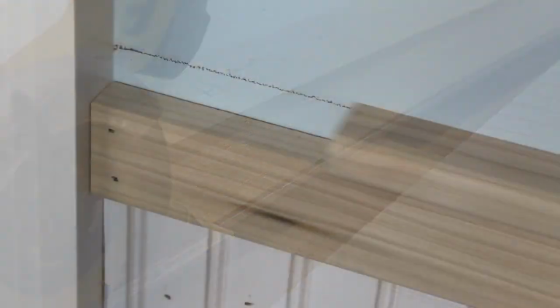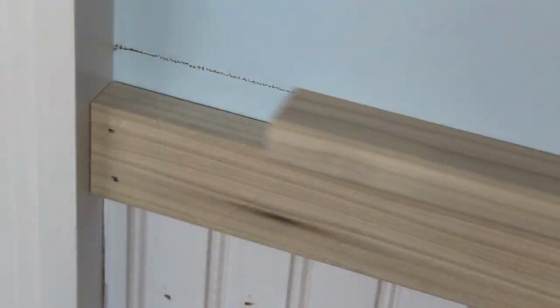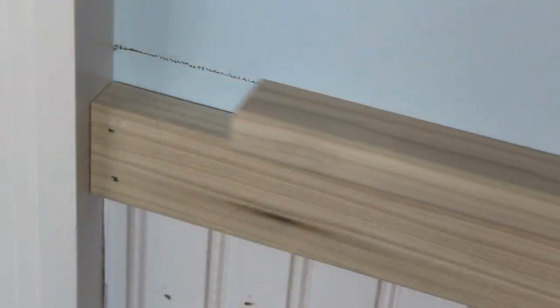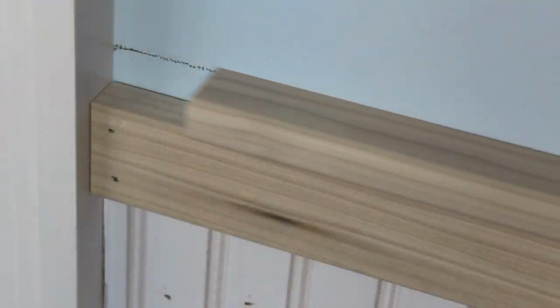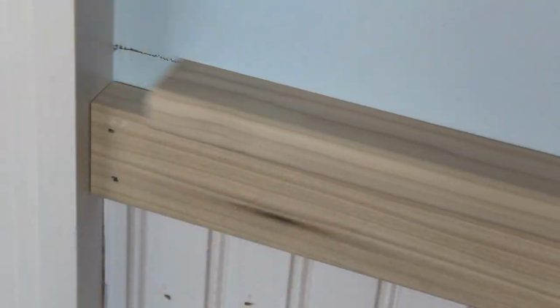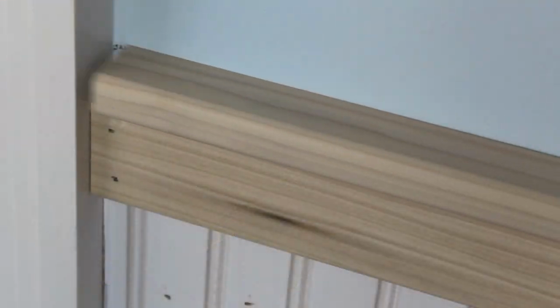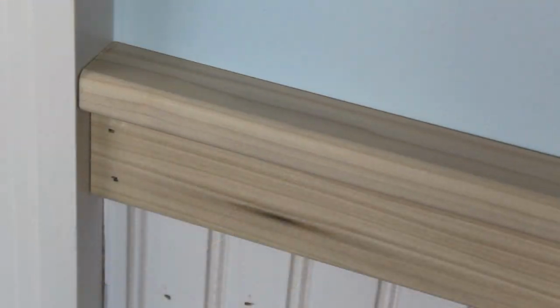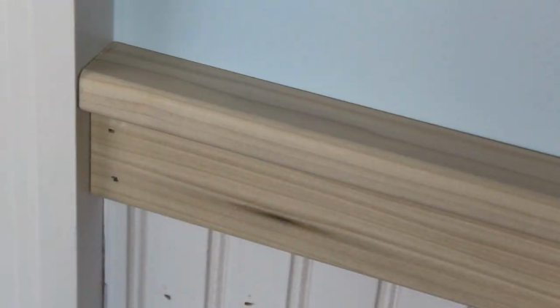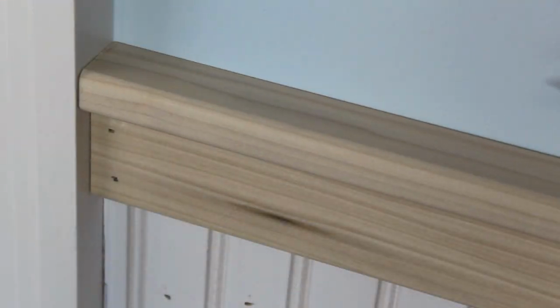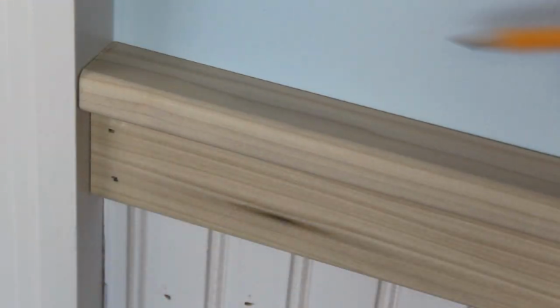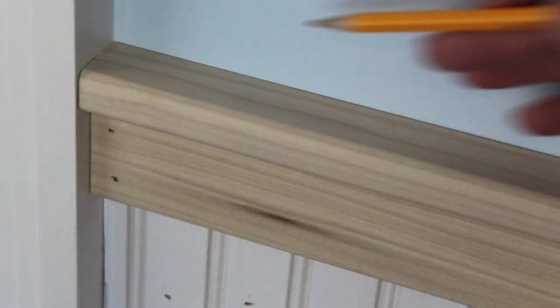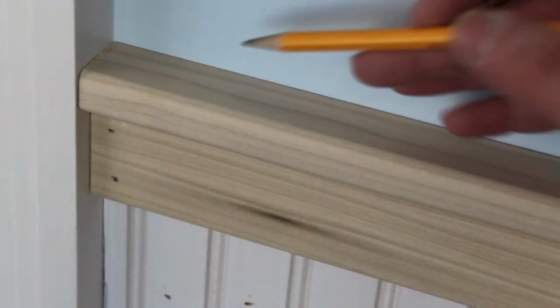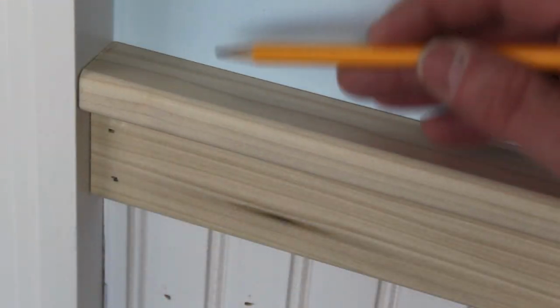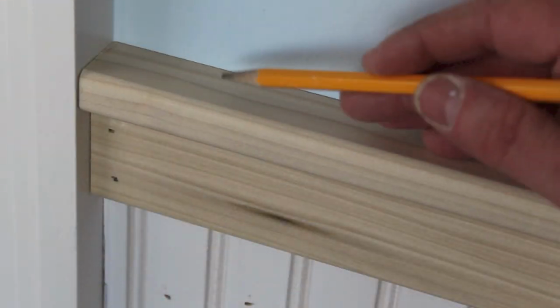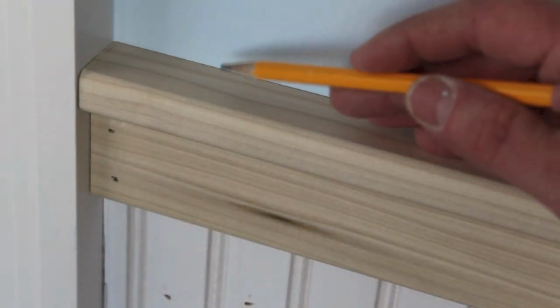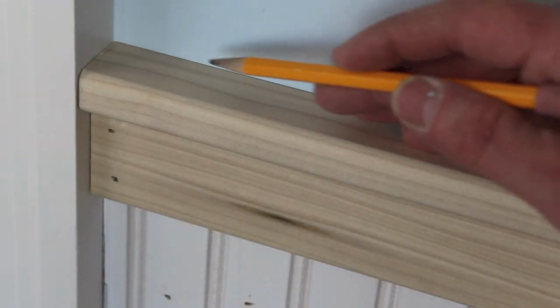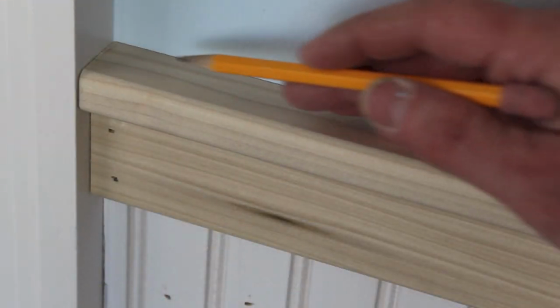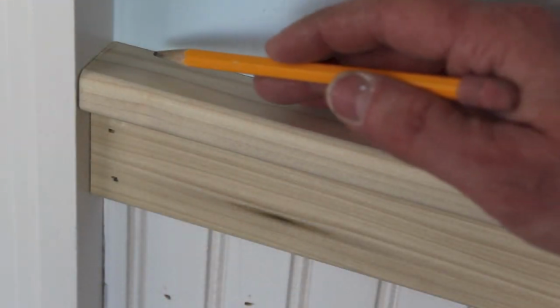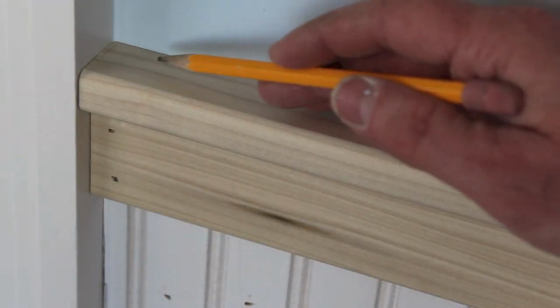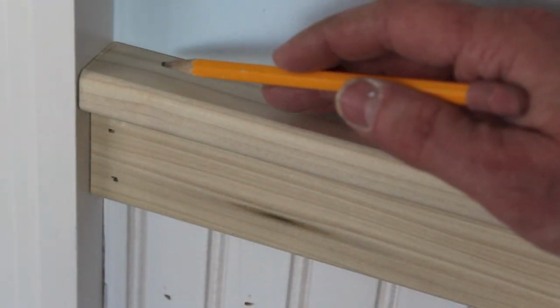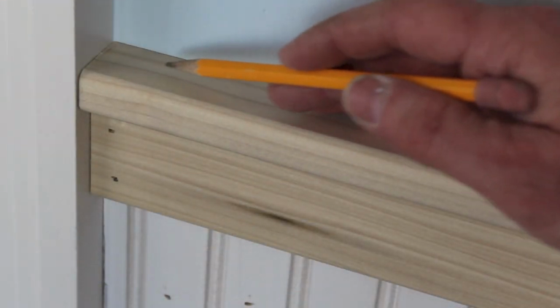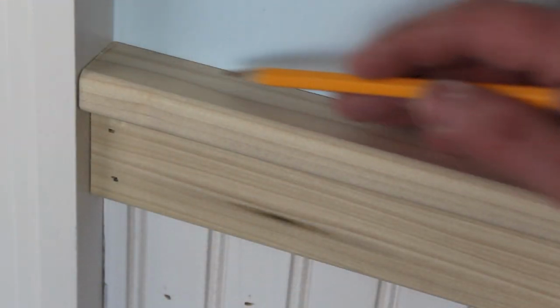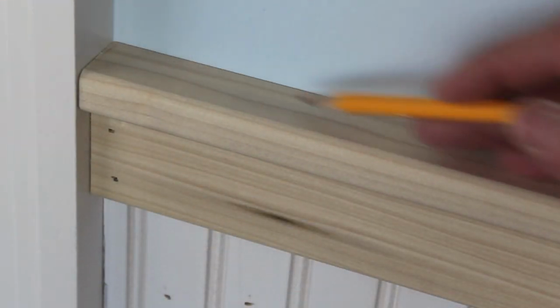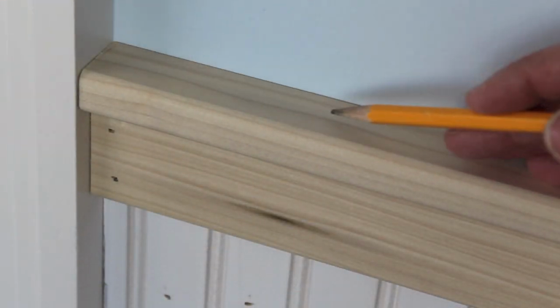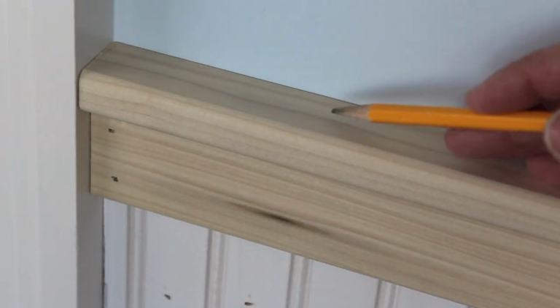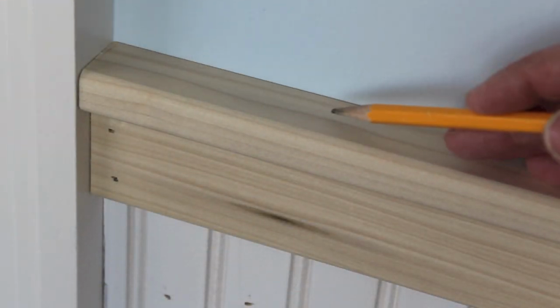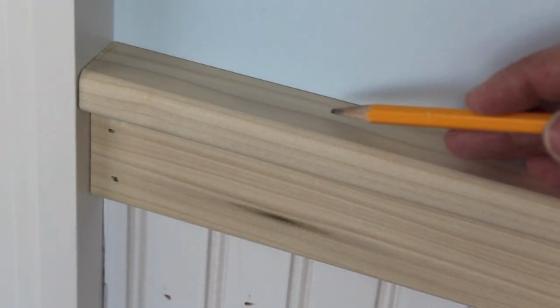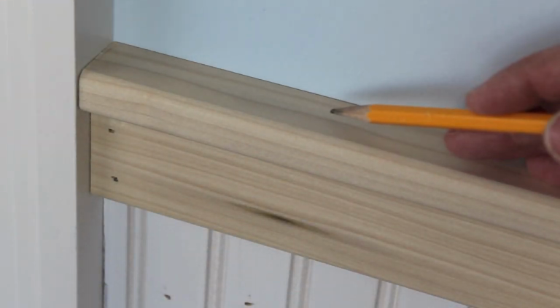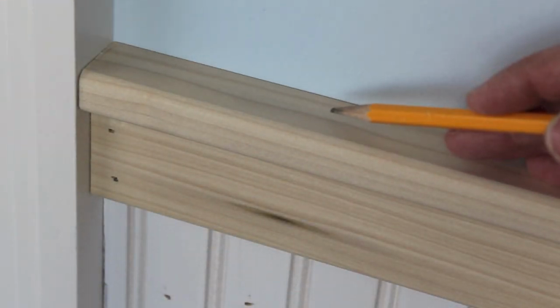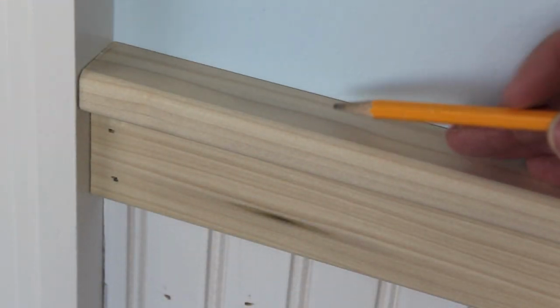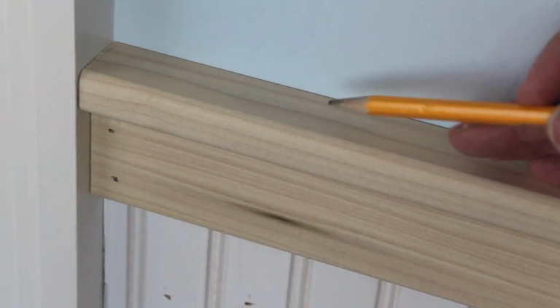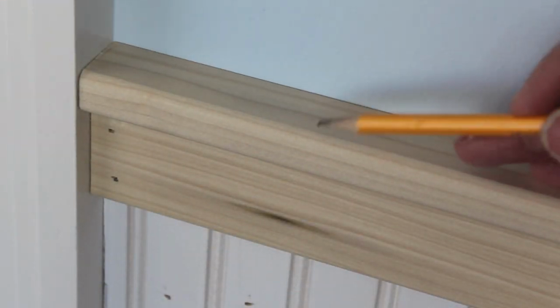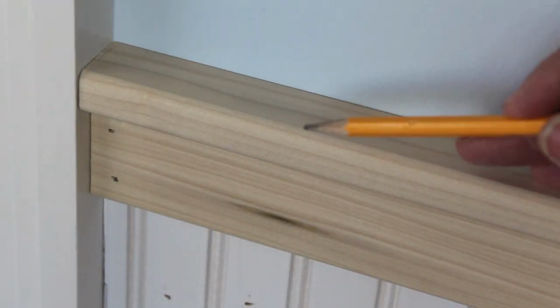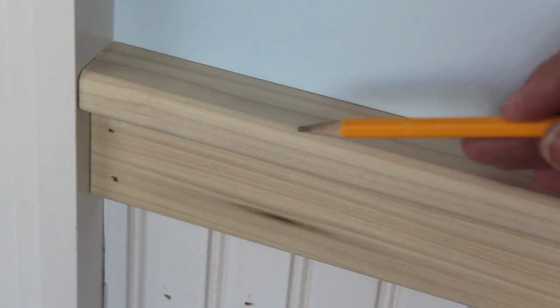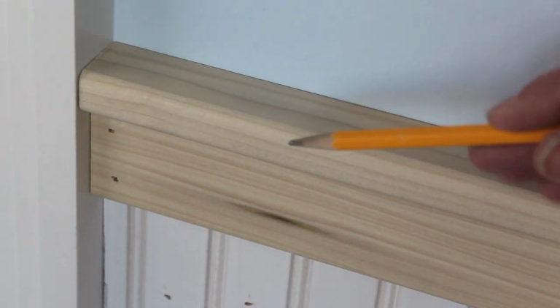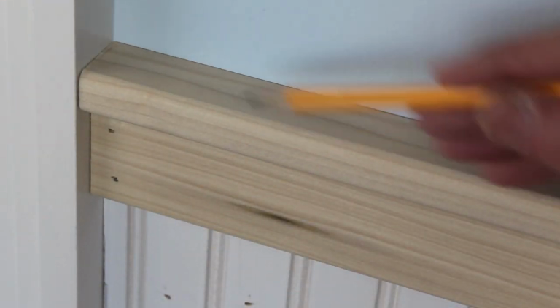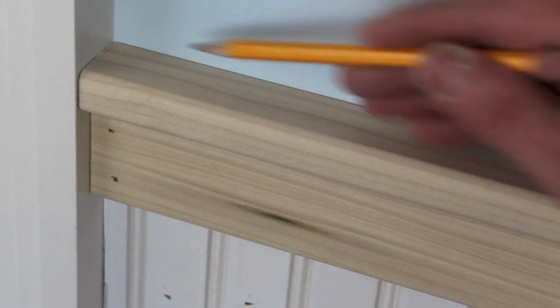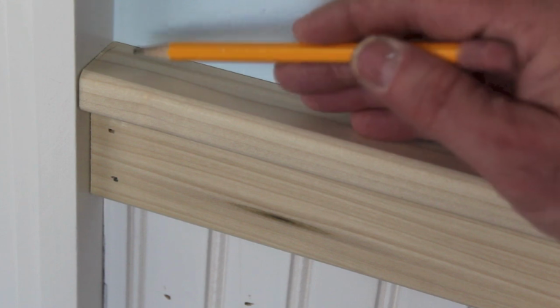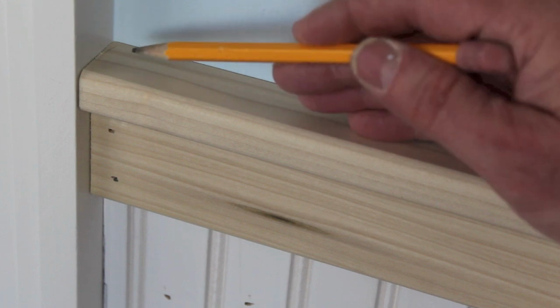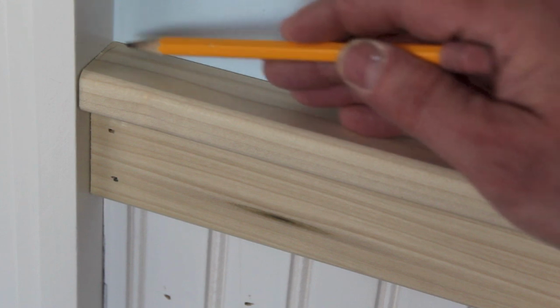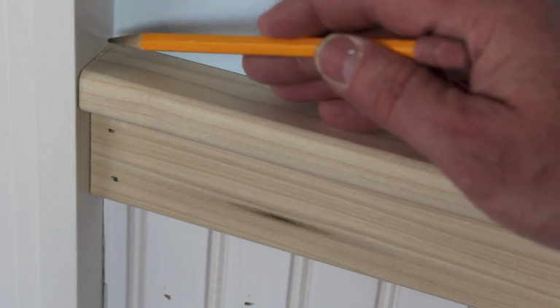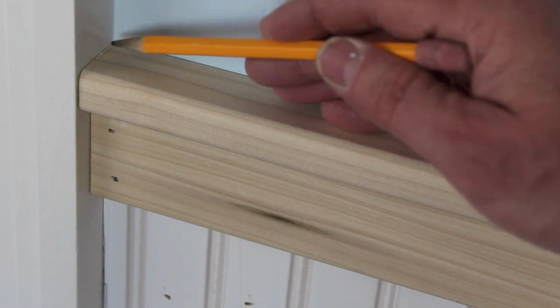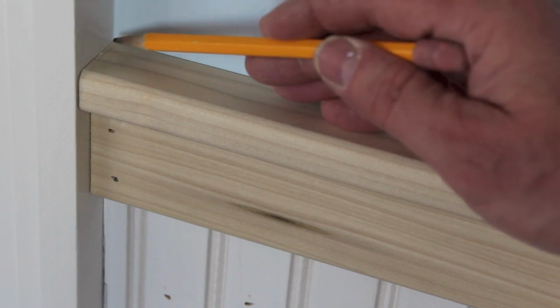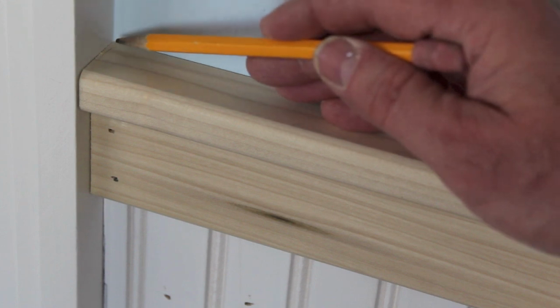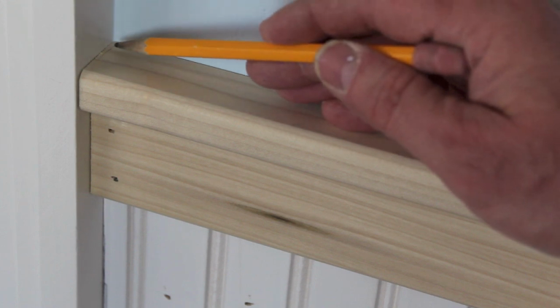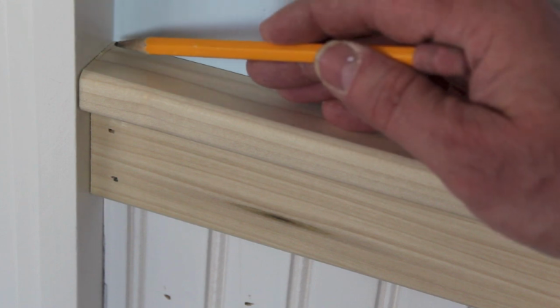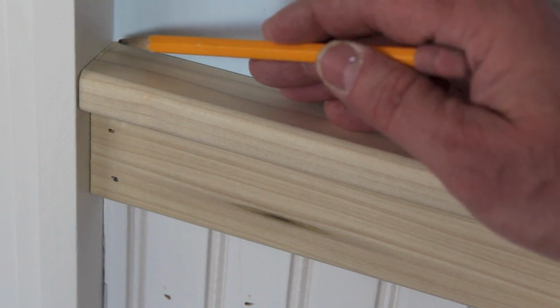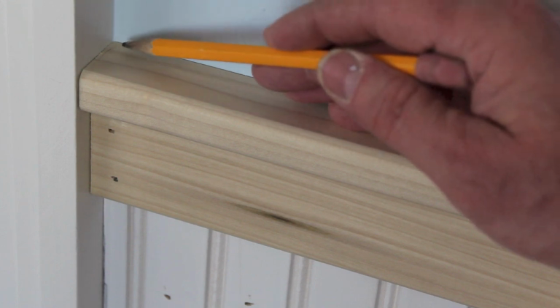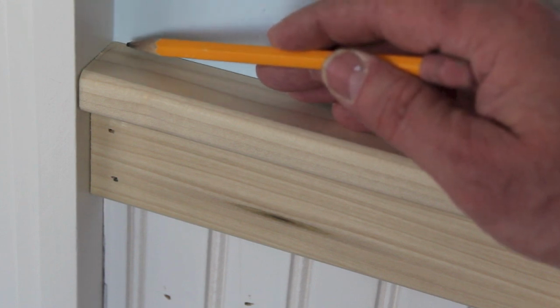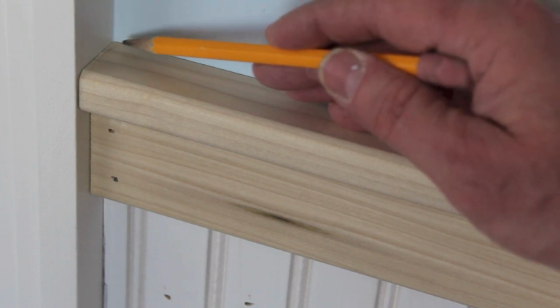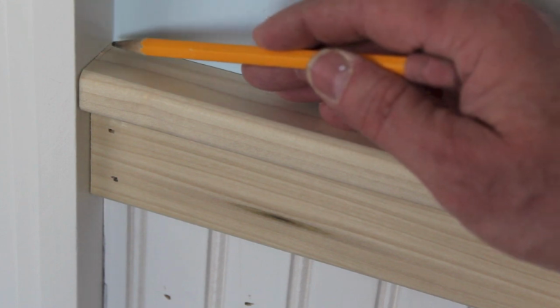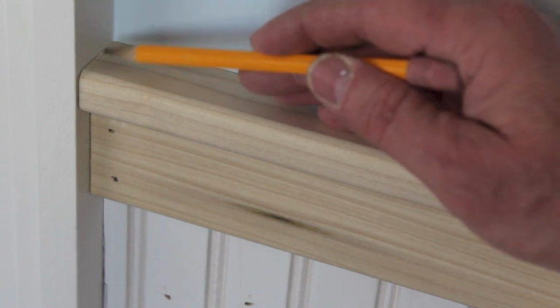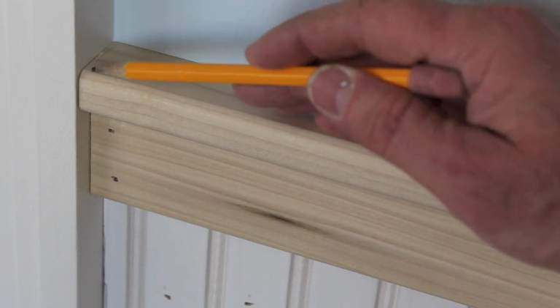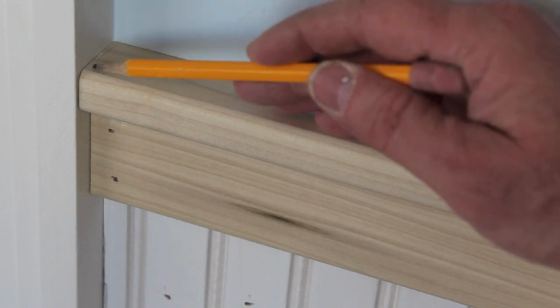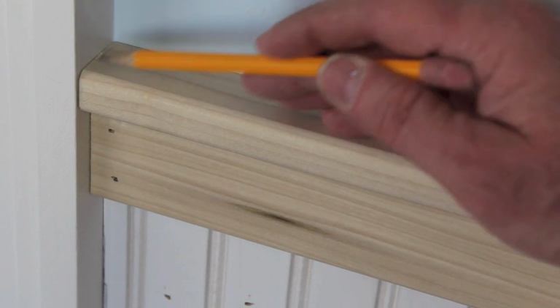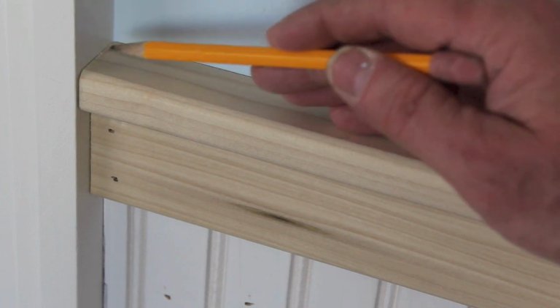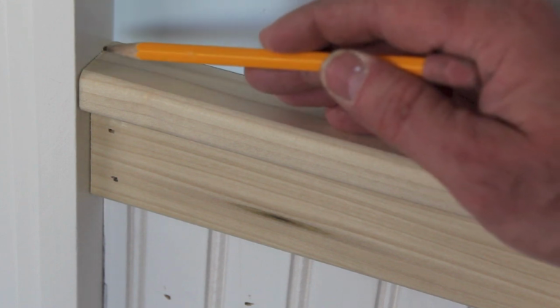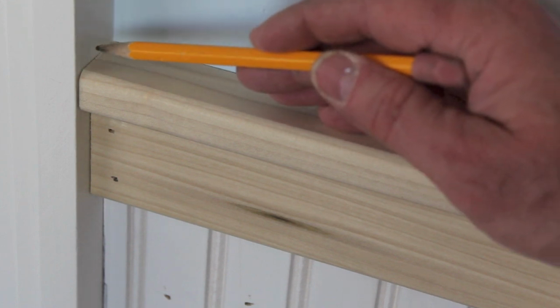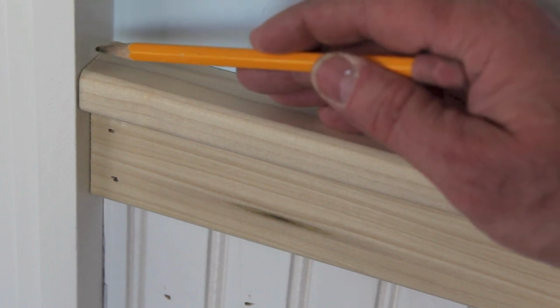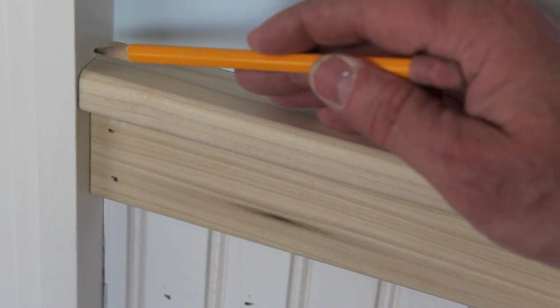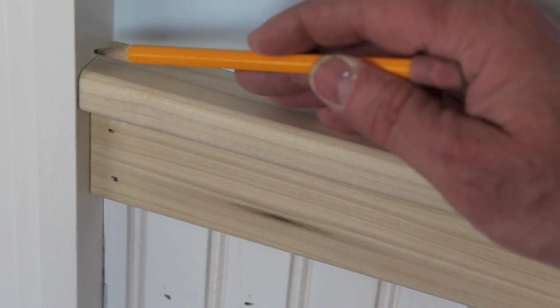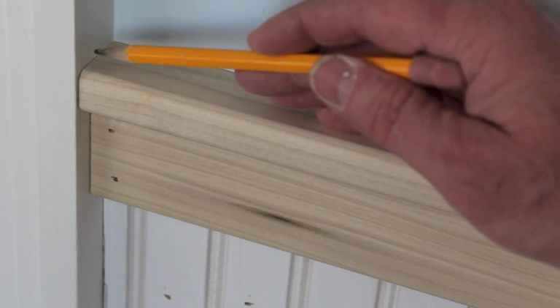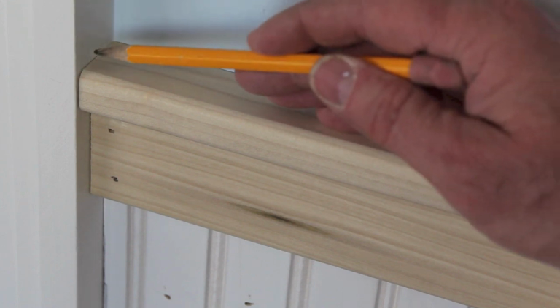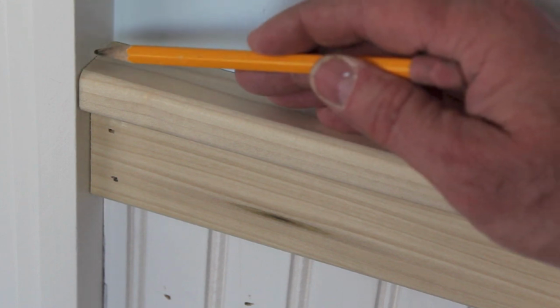I've just about finished, and the last thing I'm going to do is attach the top of the chair rail. I wanted to point out how it dead ends into the casing.